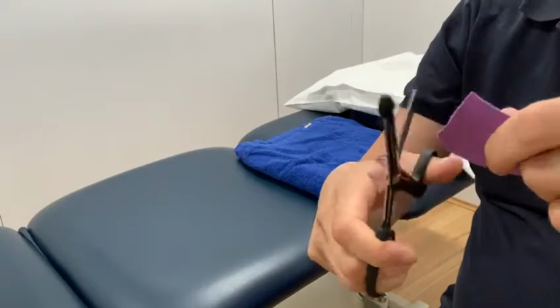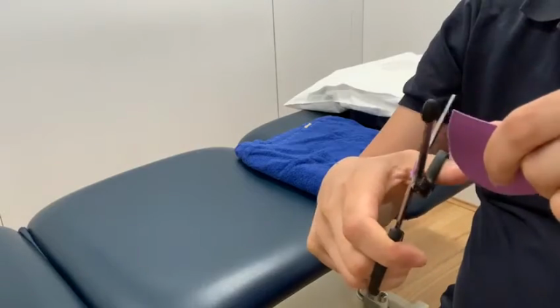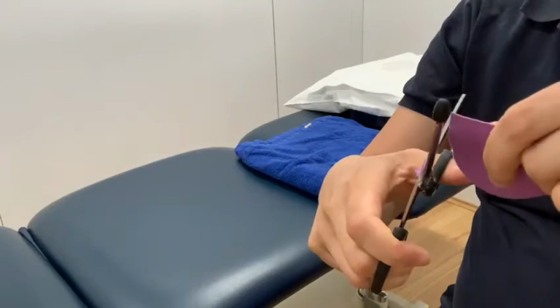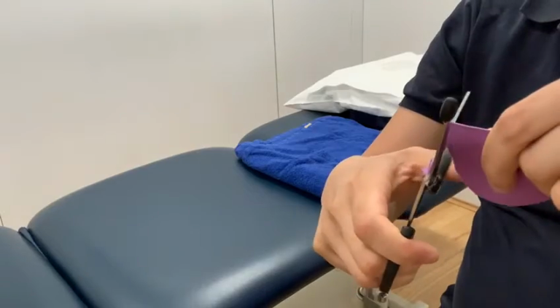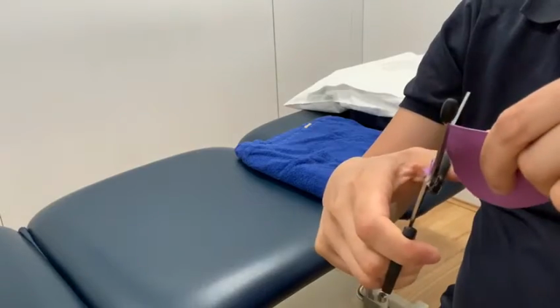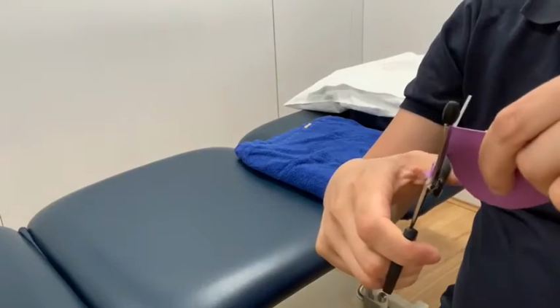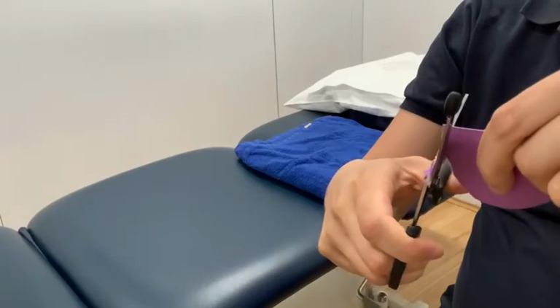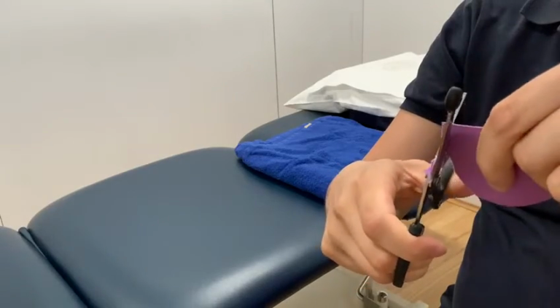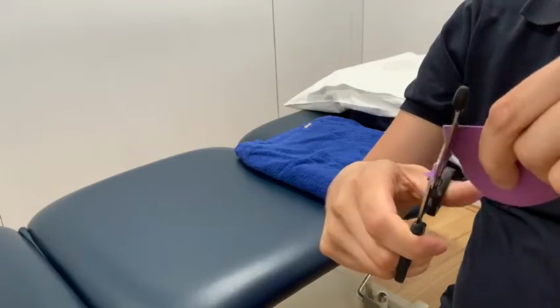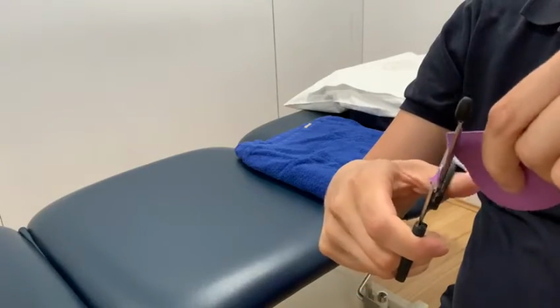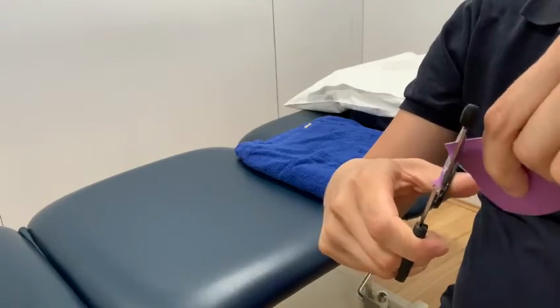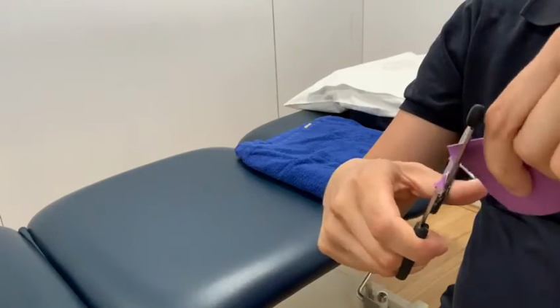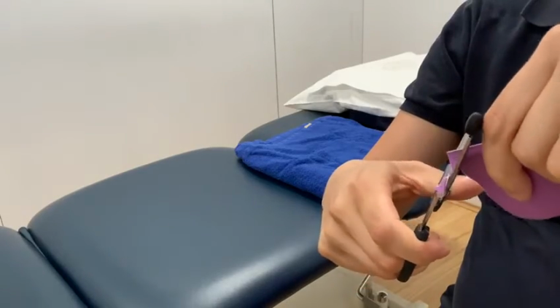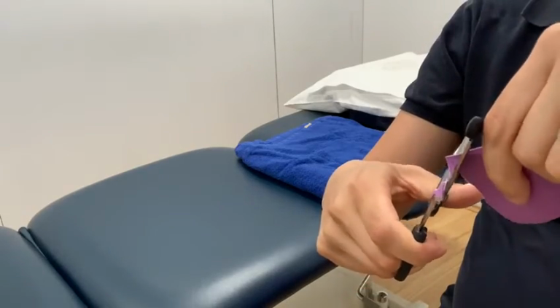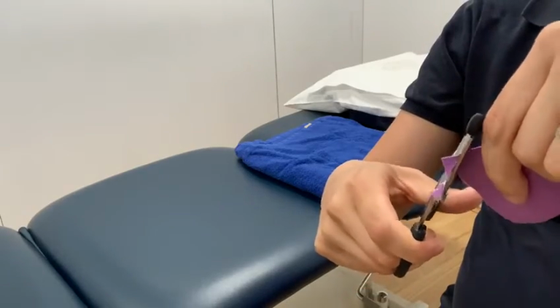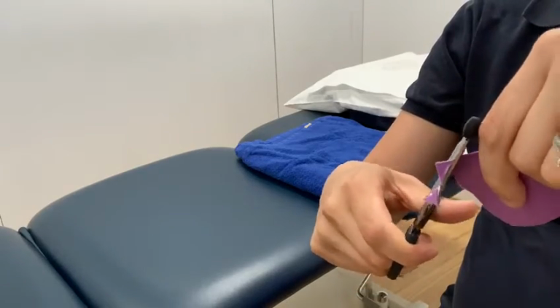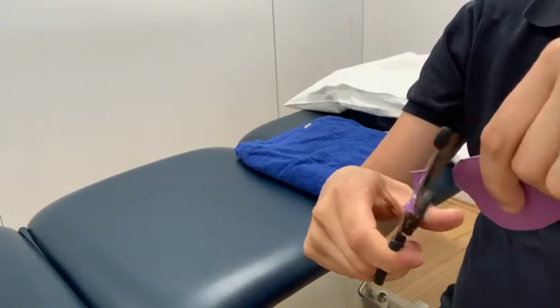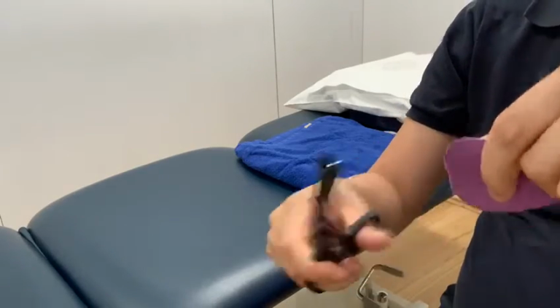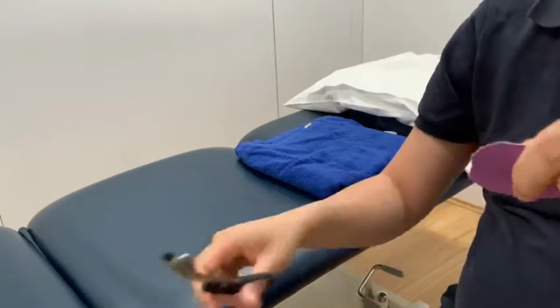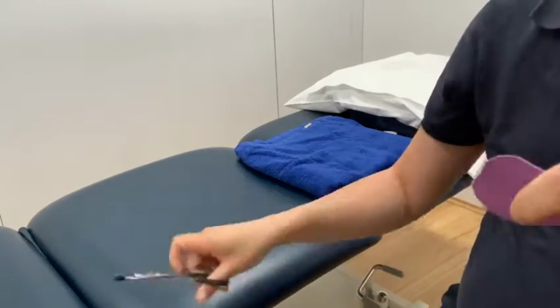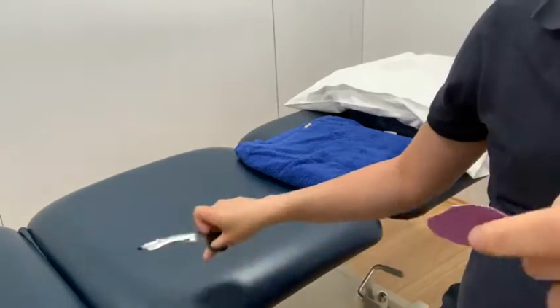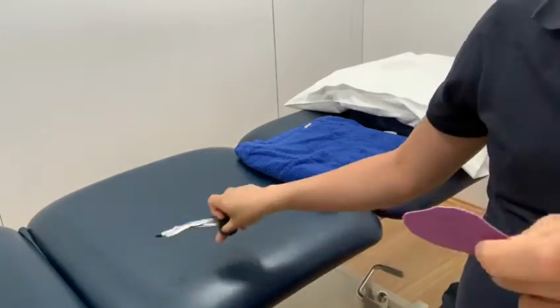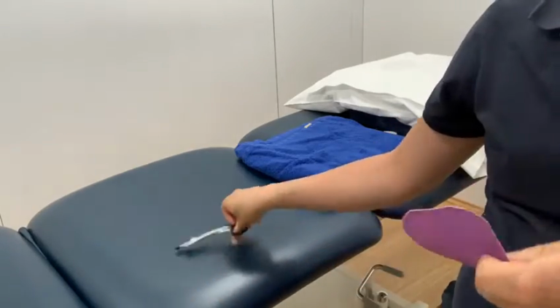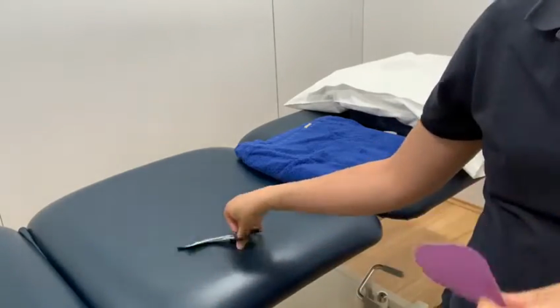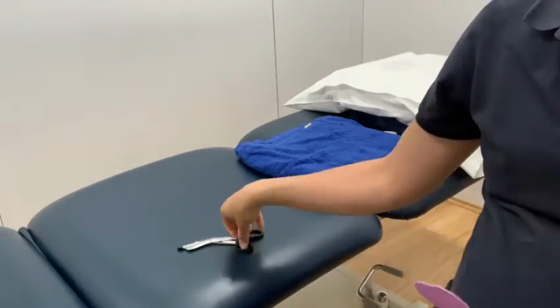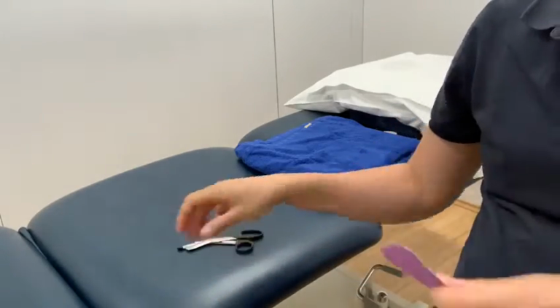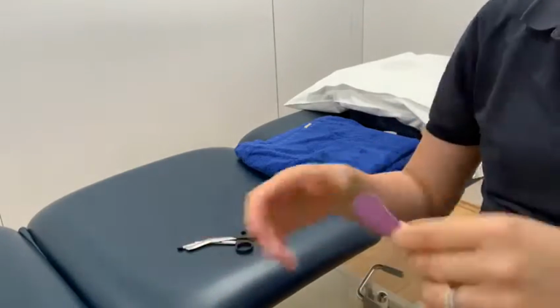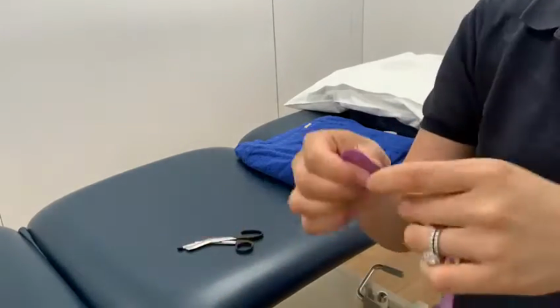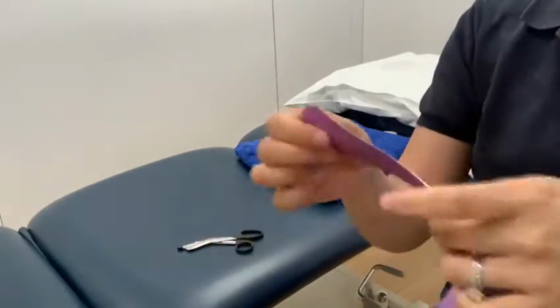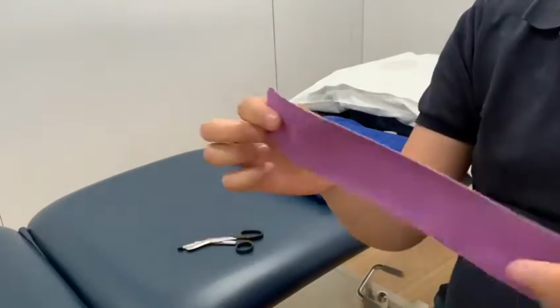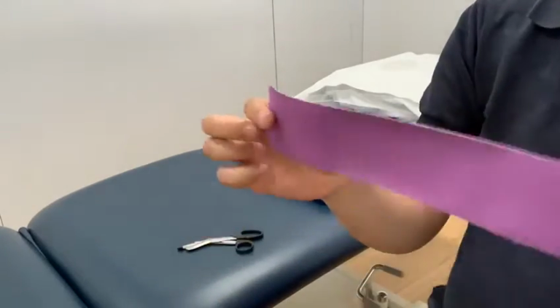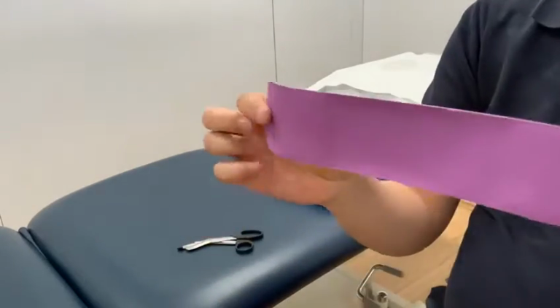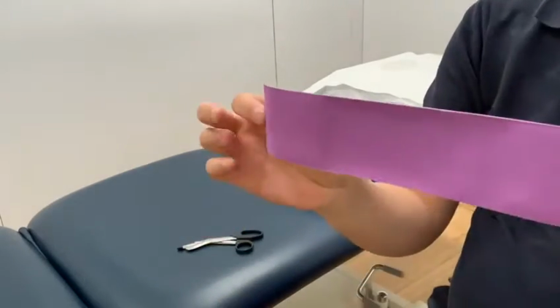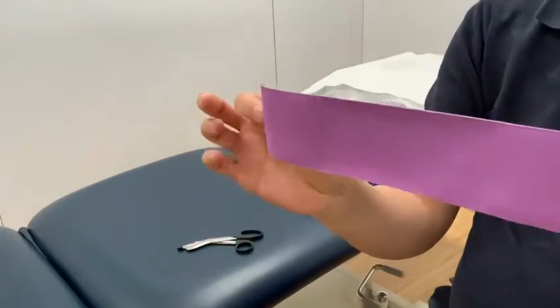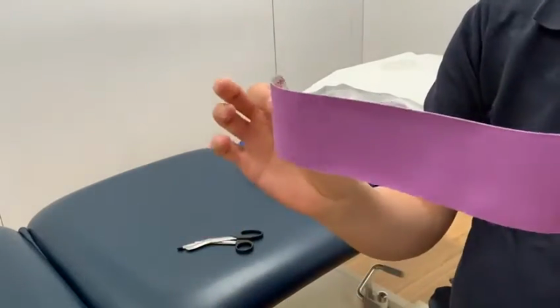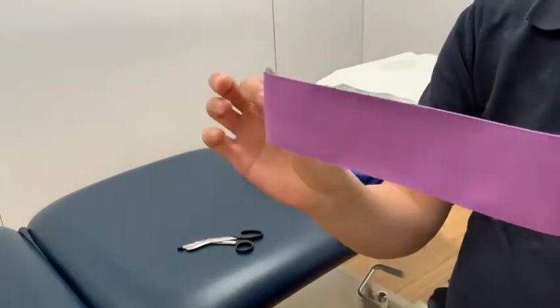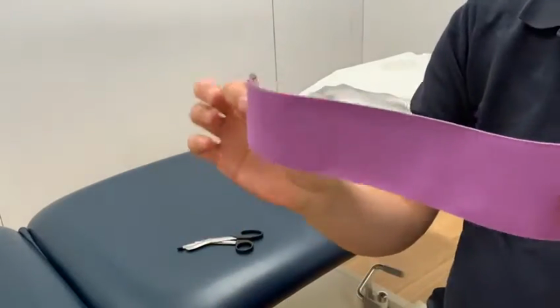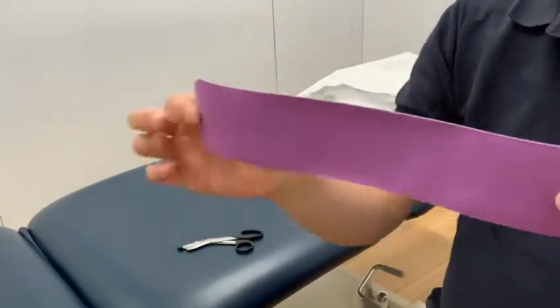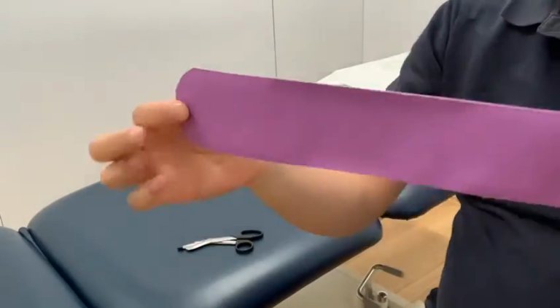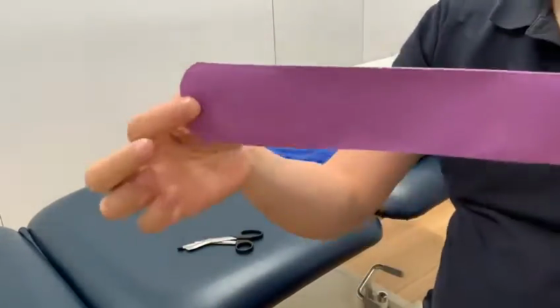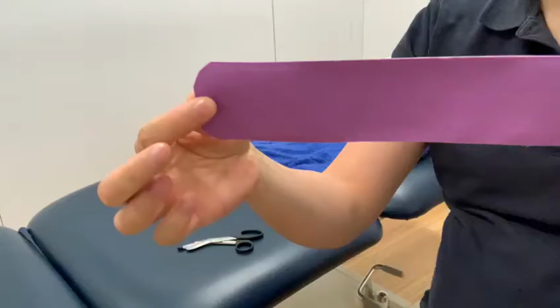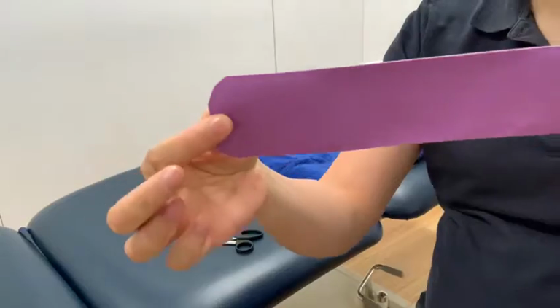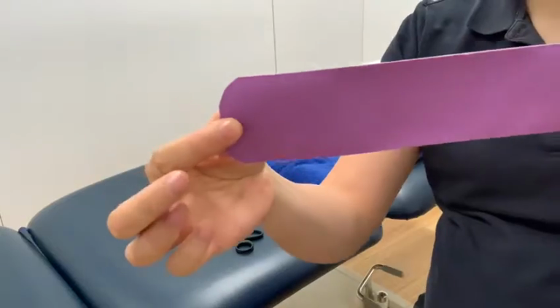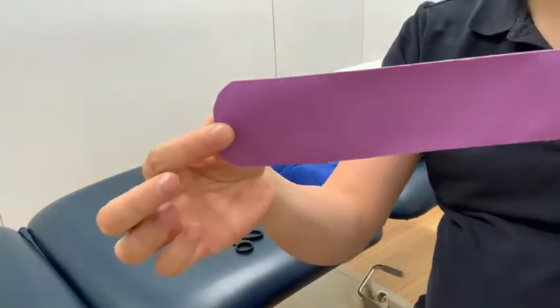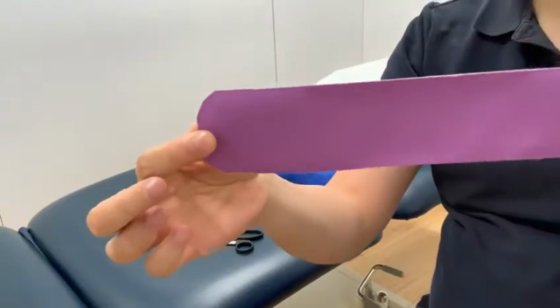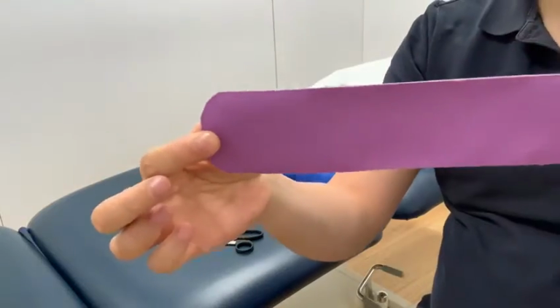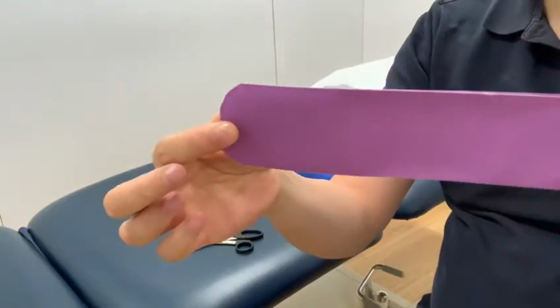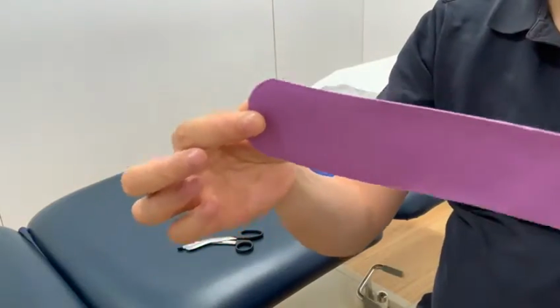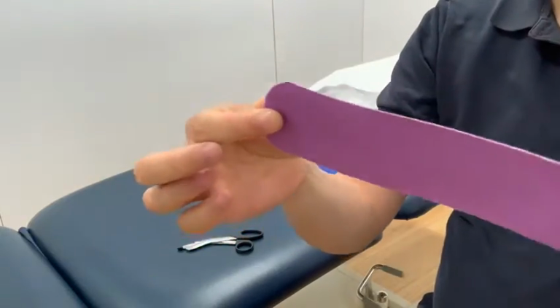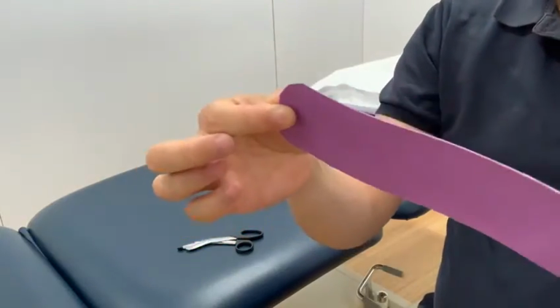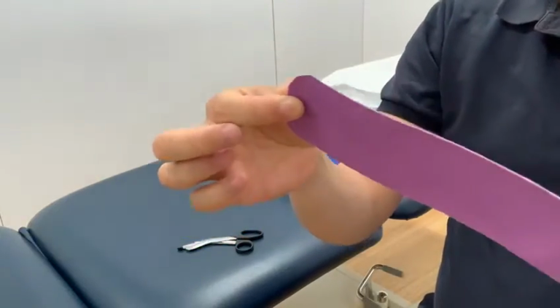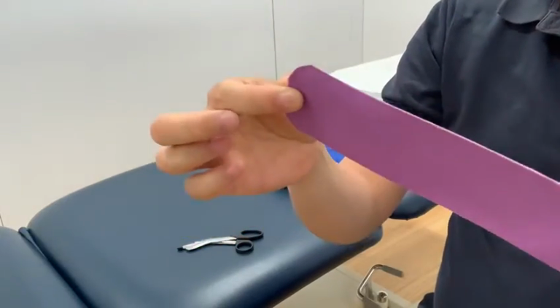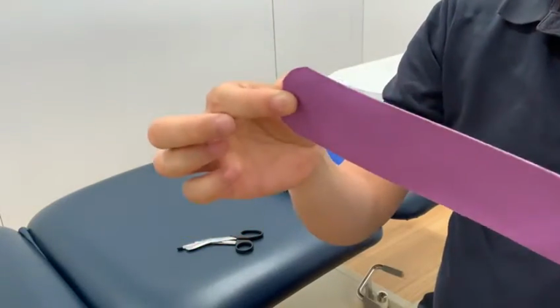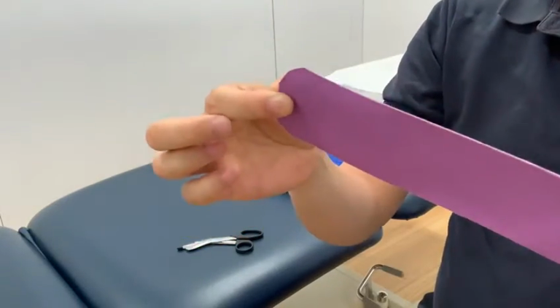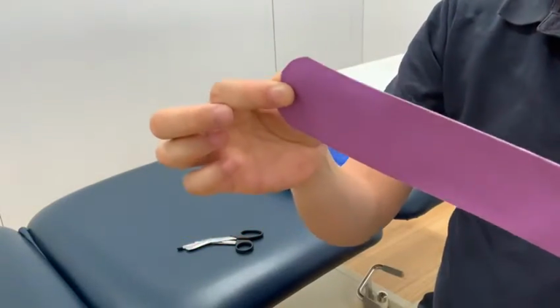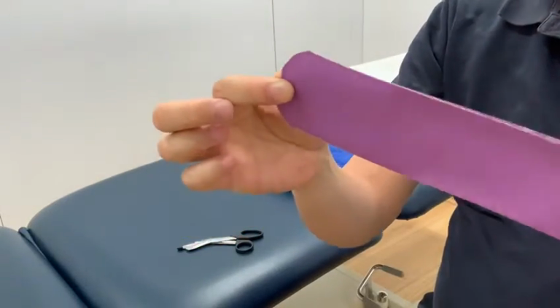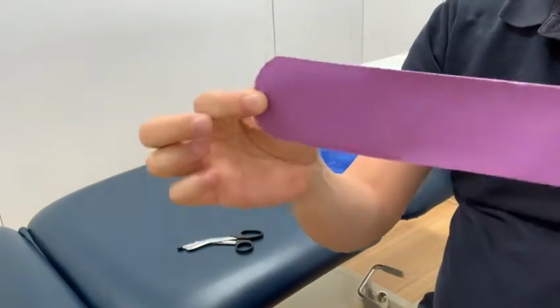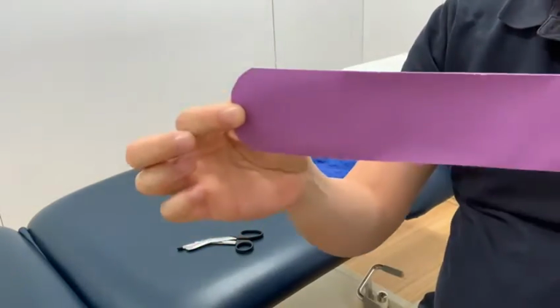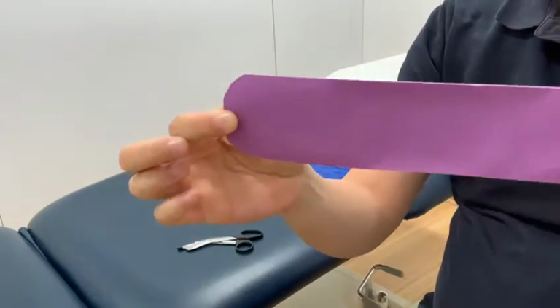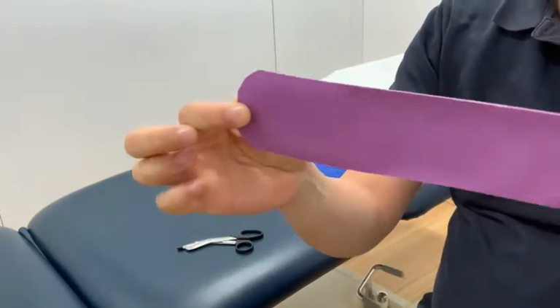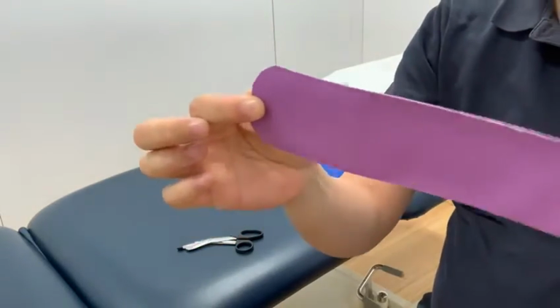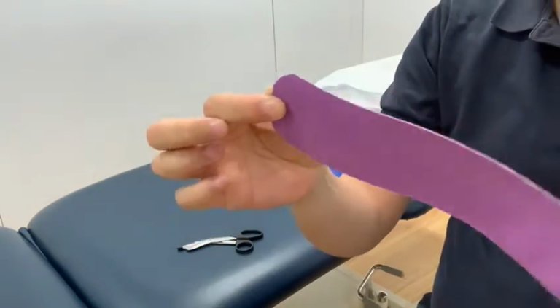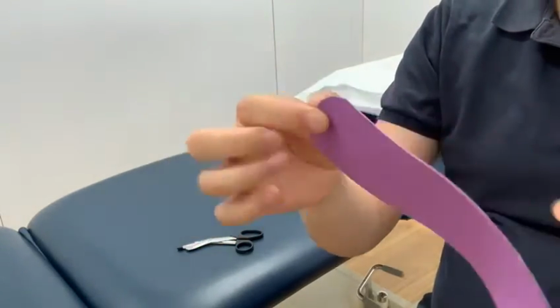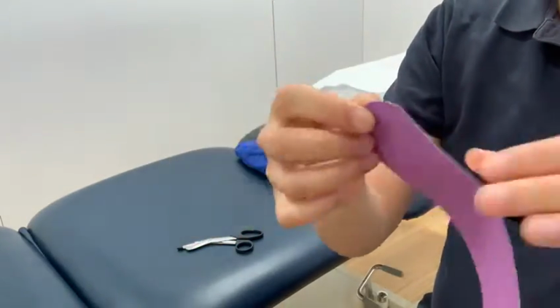Now the biggest issue with K-Tape is when people put it on improperly — you can cause traction blisters.